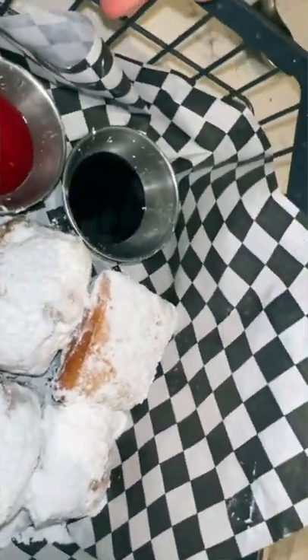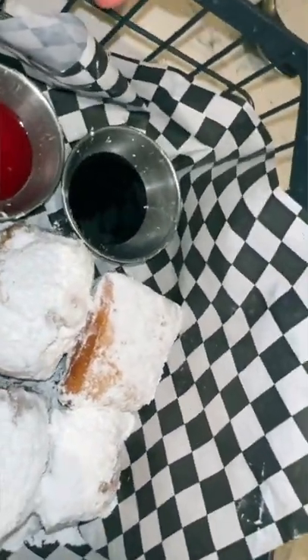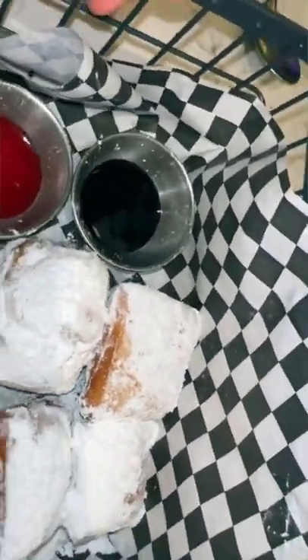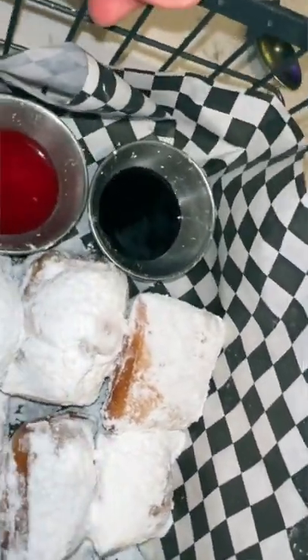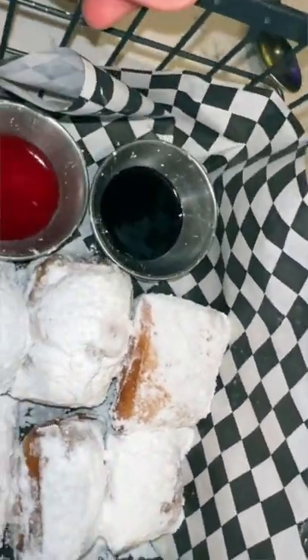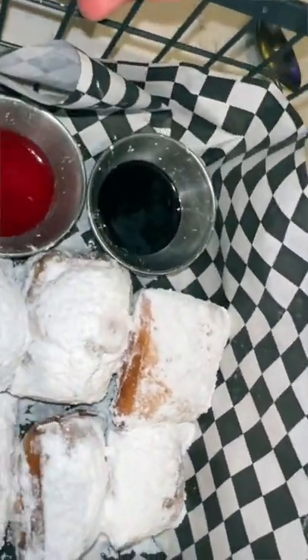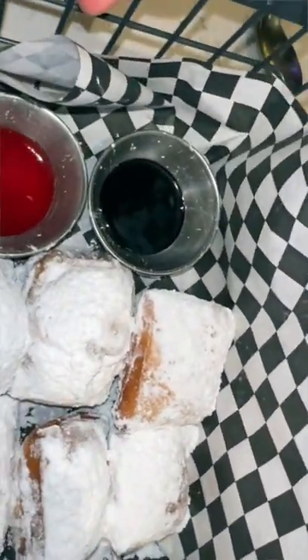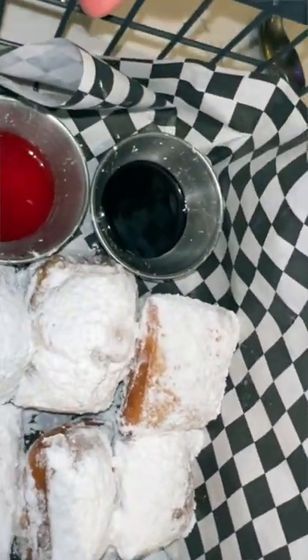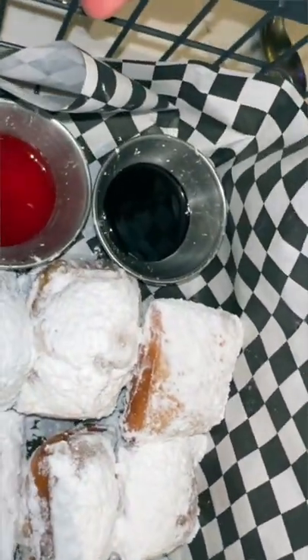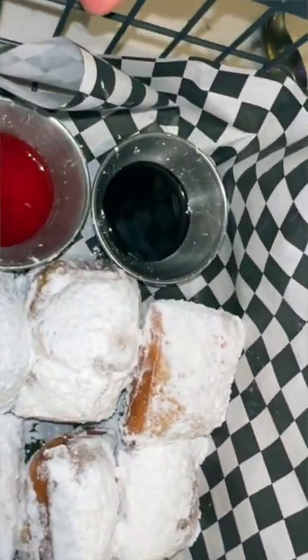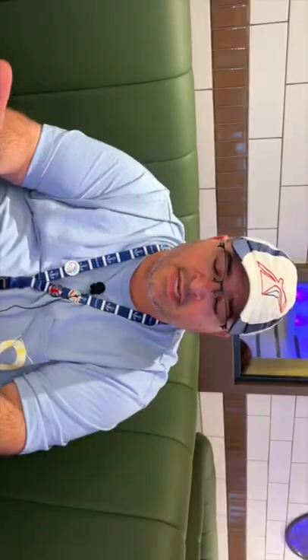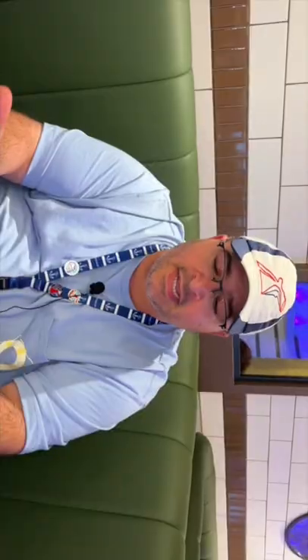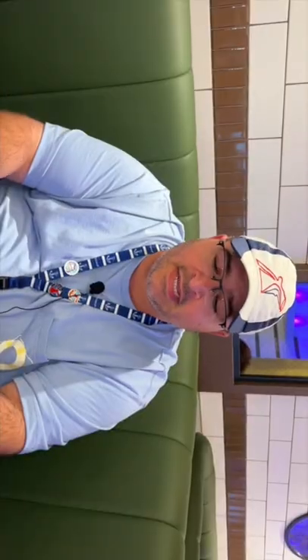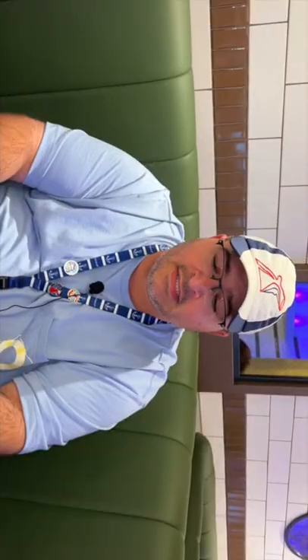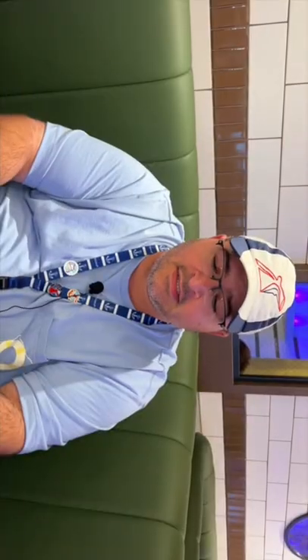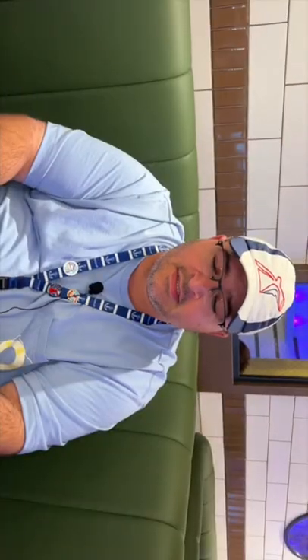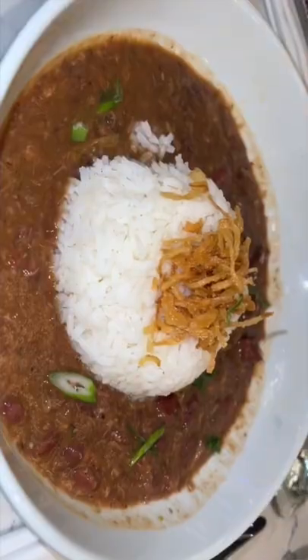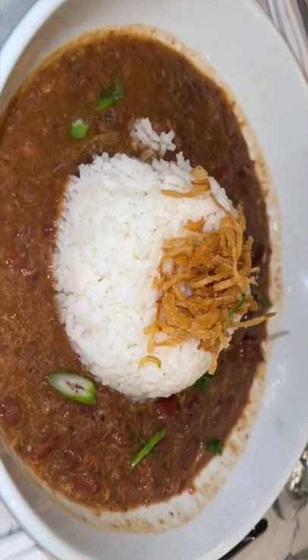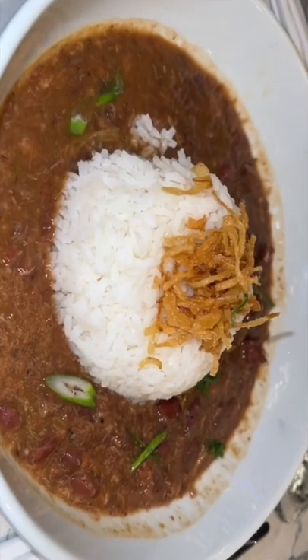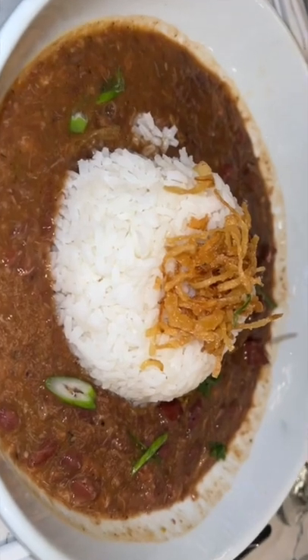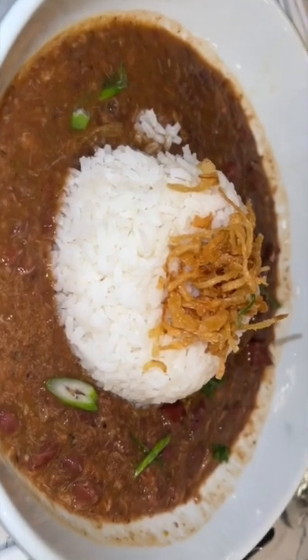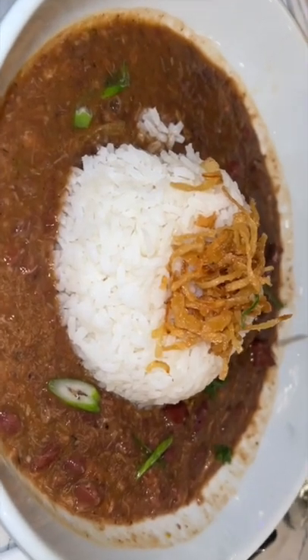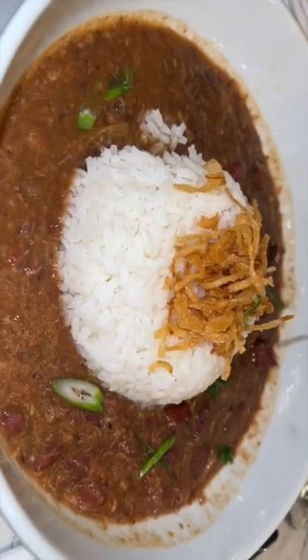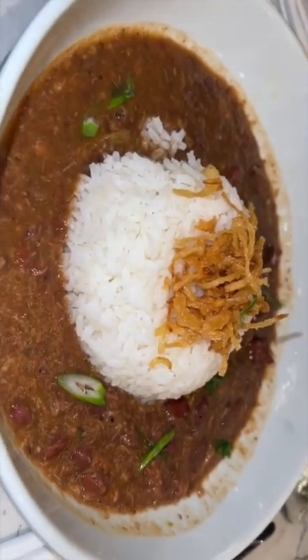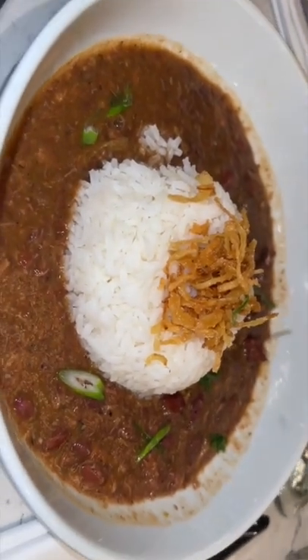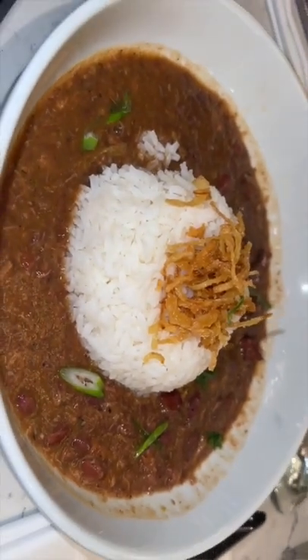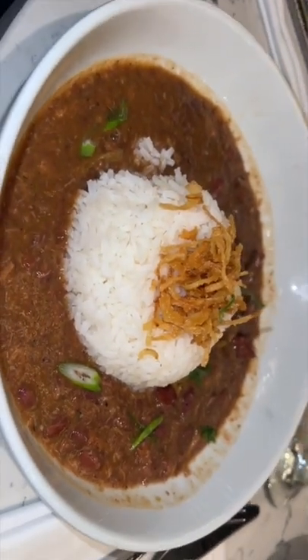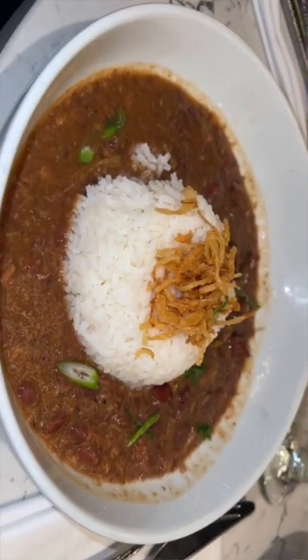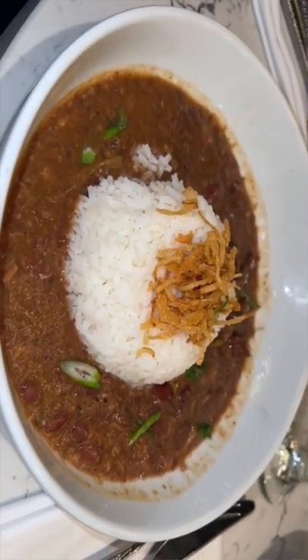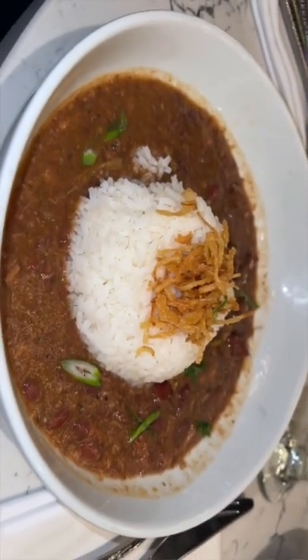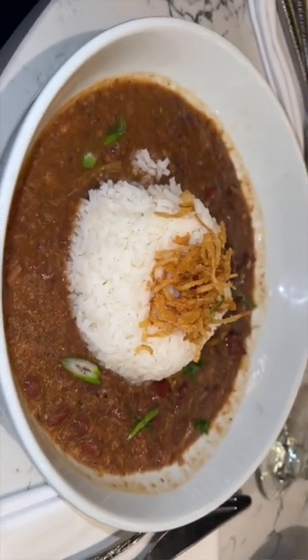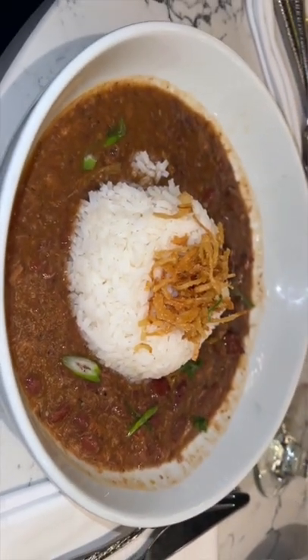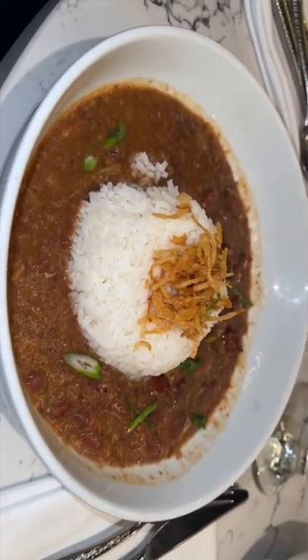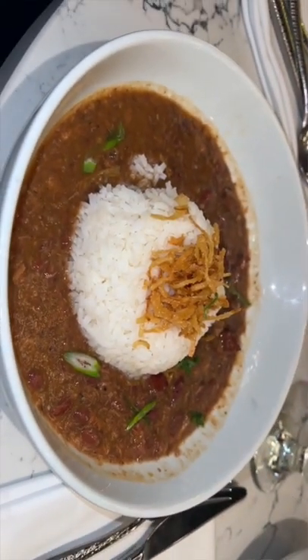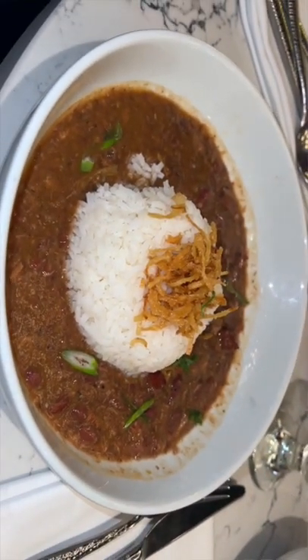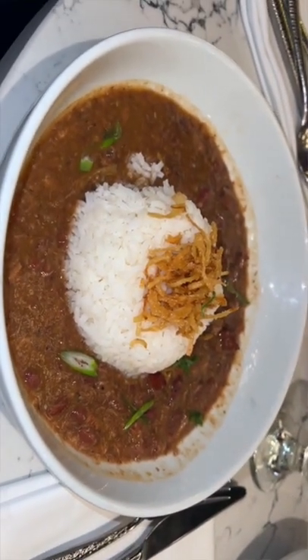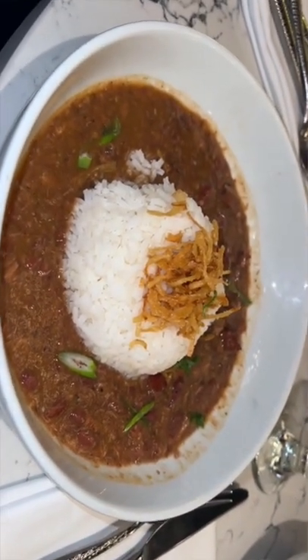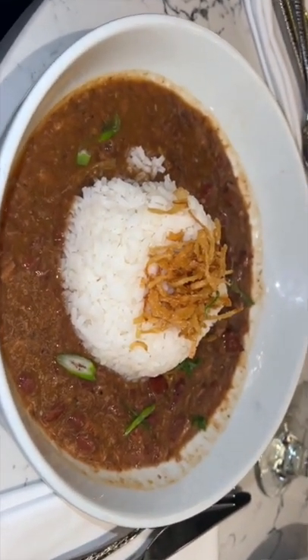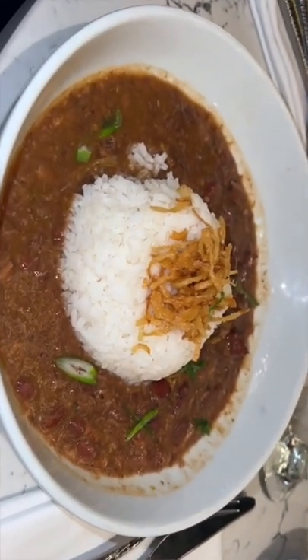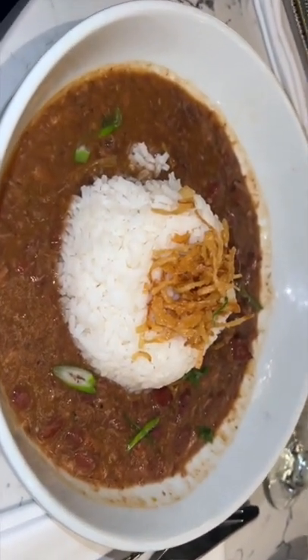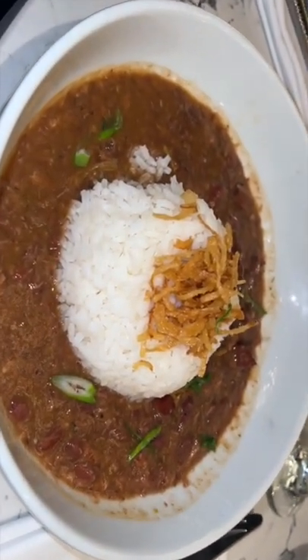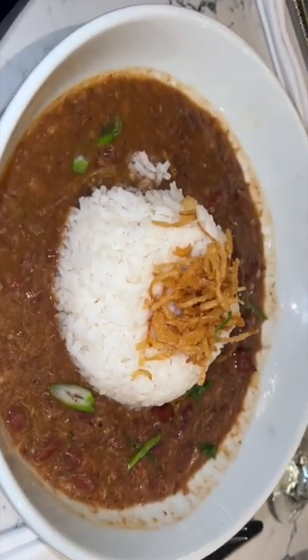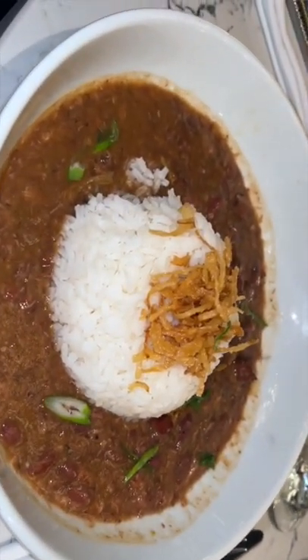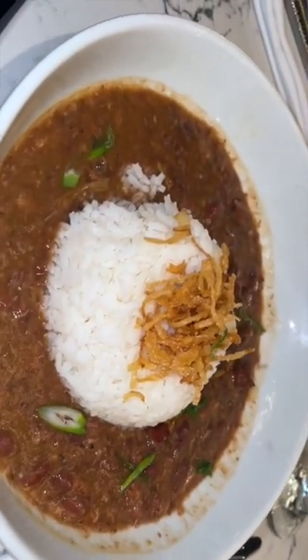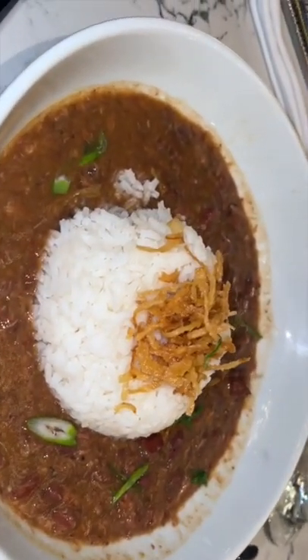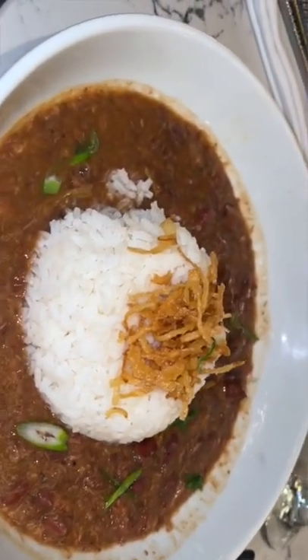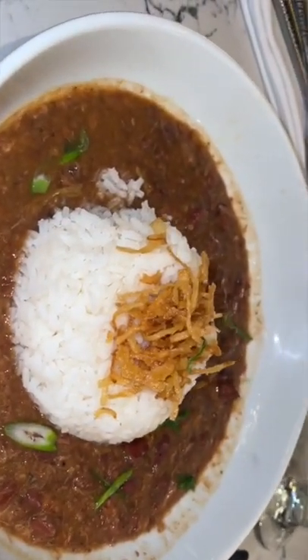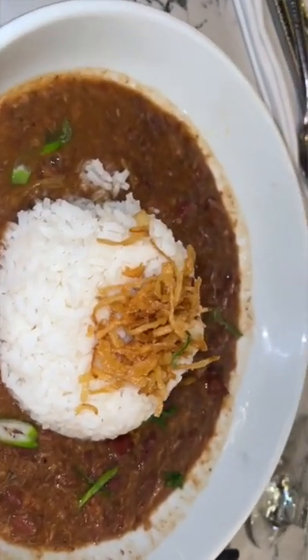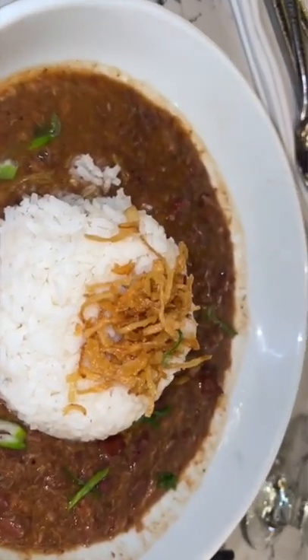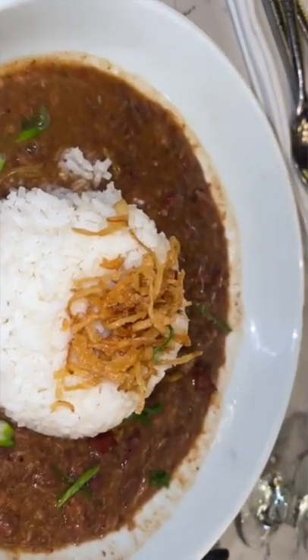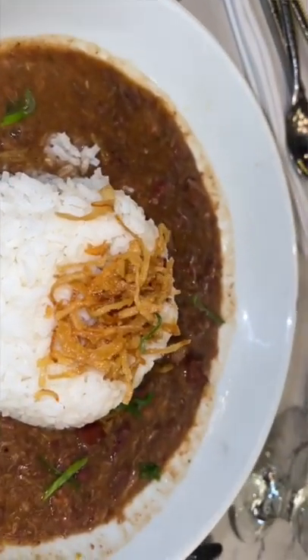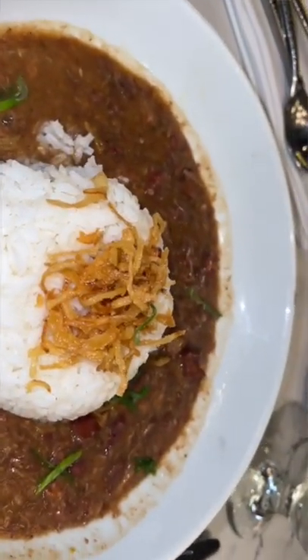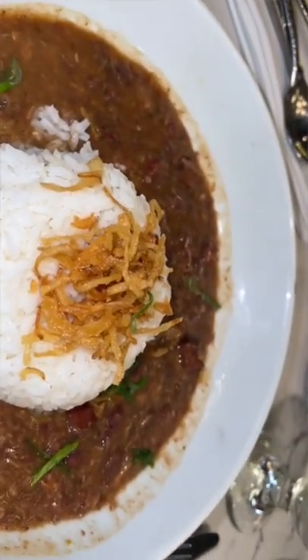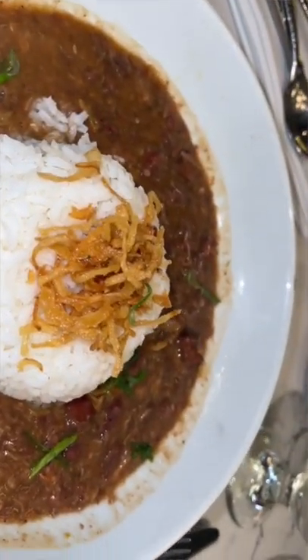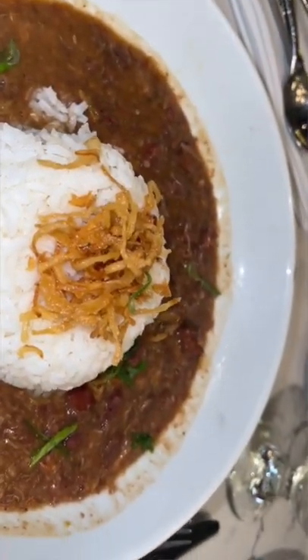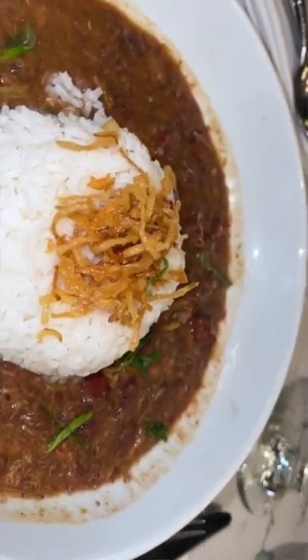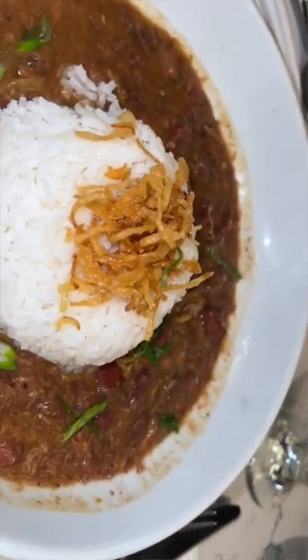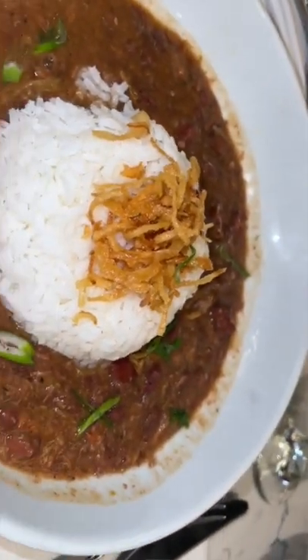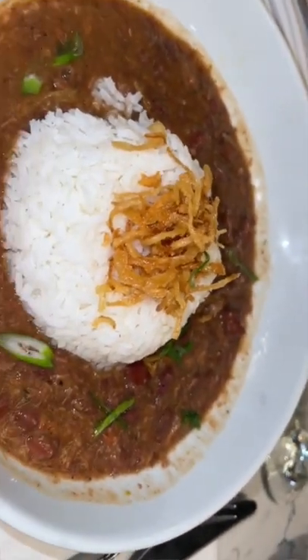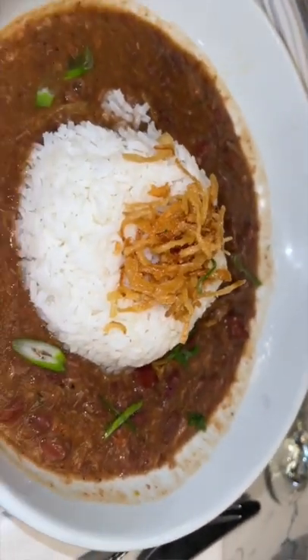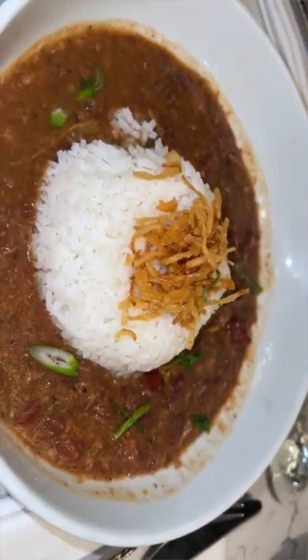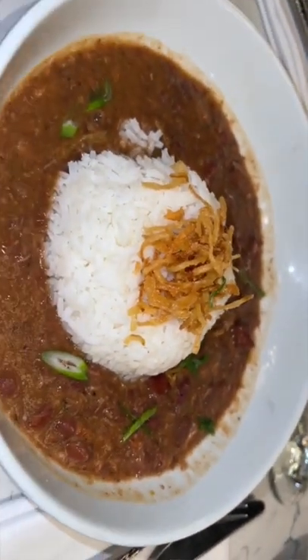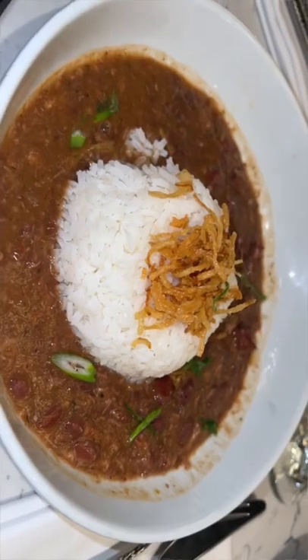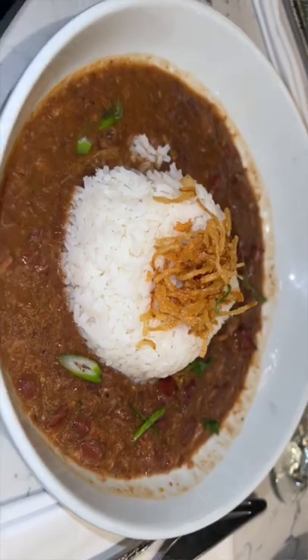We're gonna opt in for the beignets. The red beans and rice — it comes with obviously white rice, red beans, and andouille sausage.